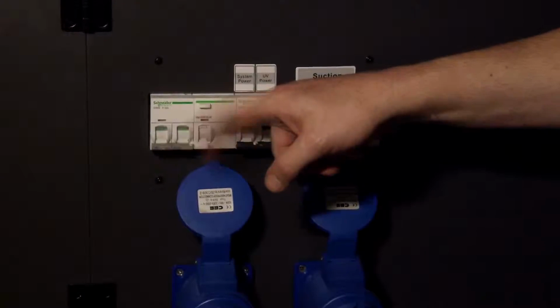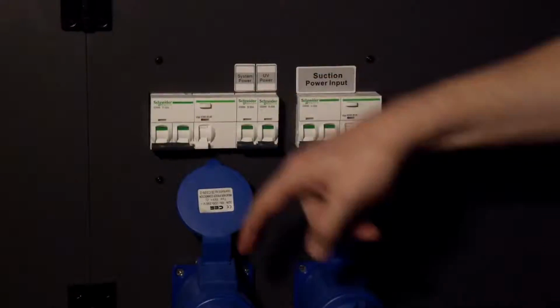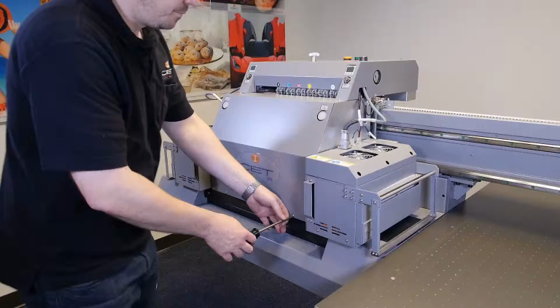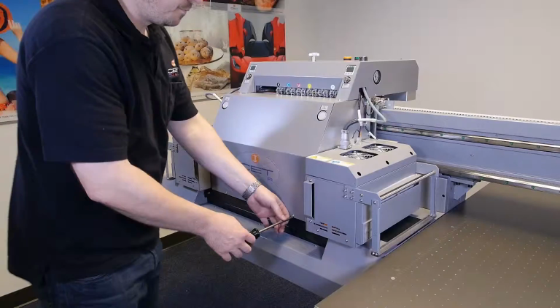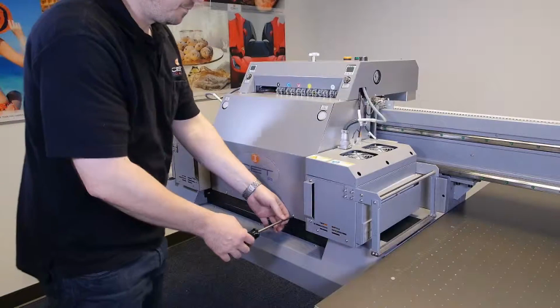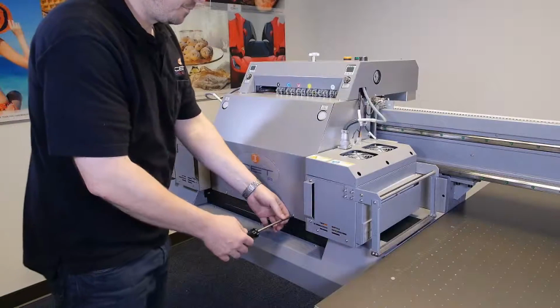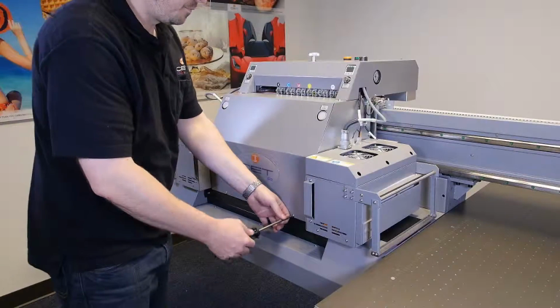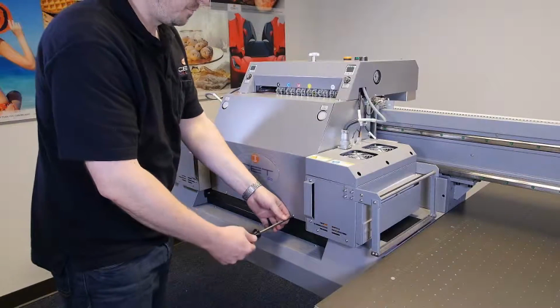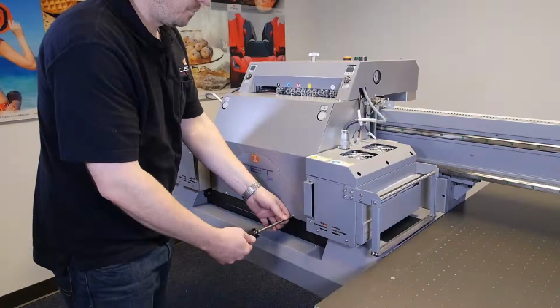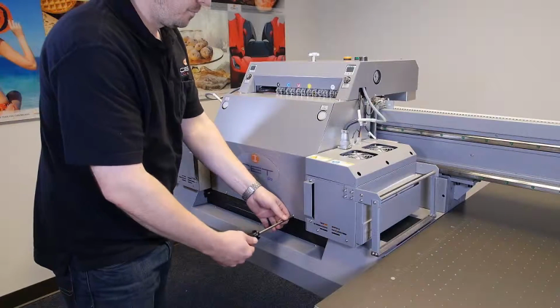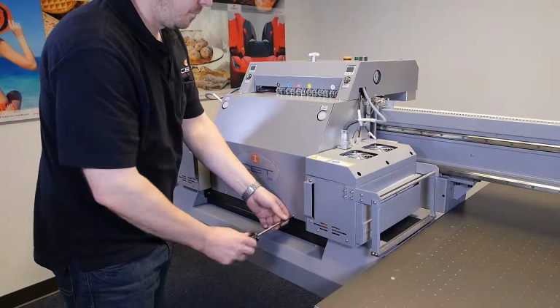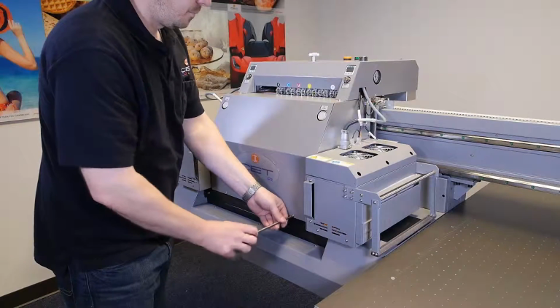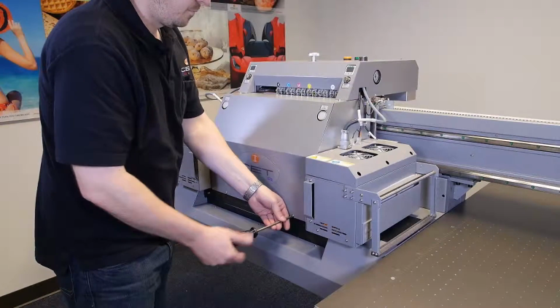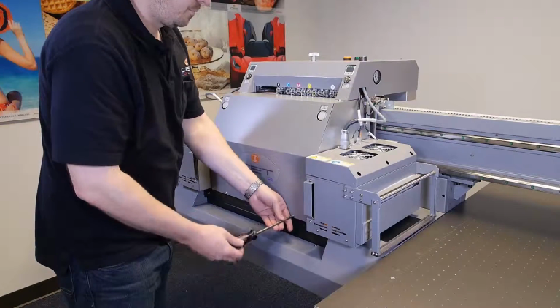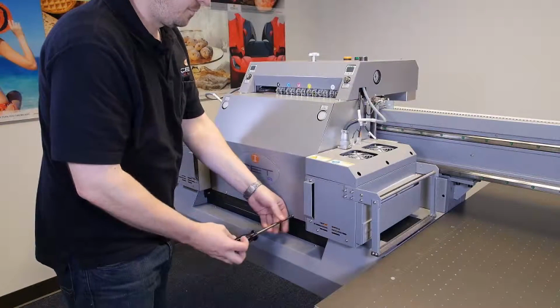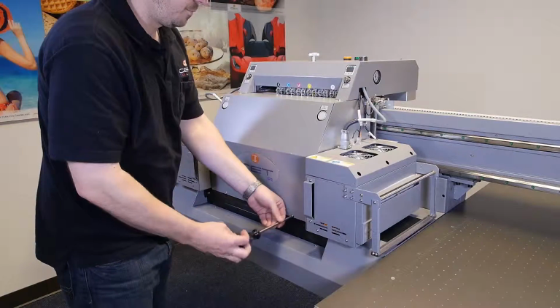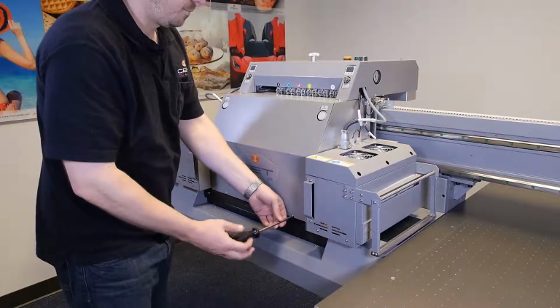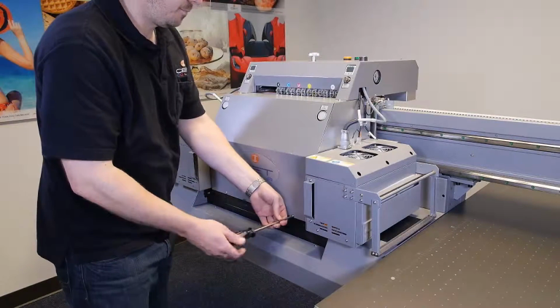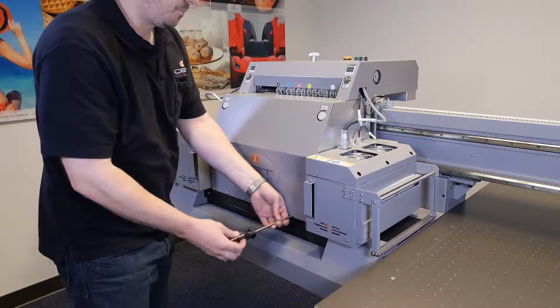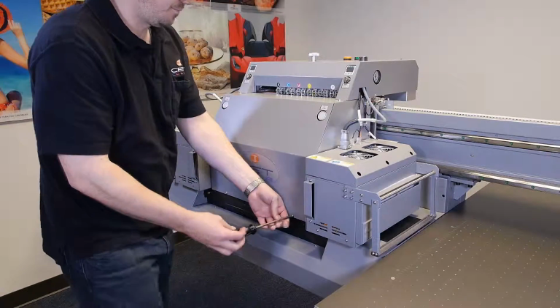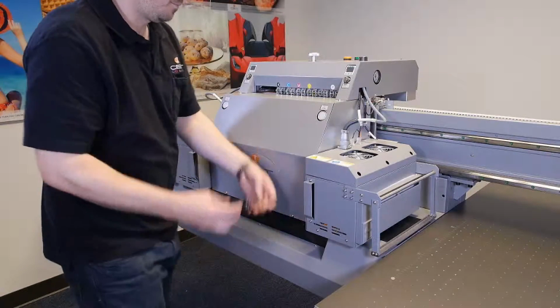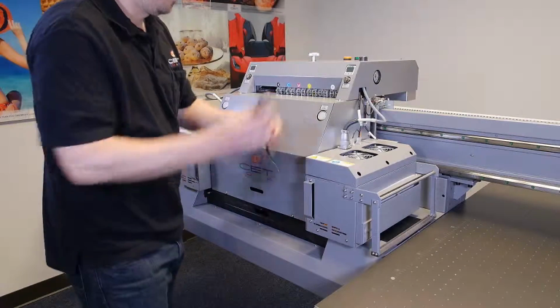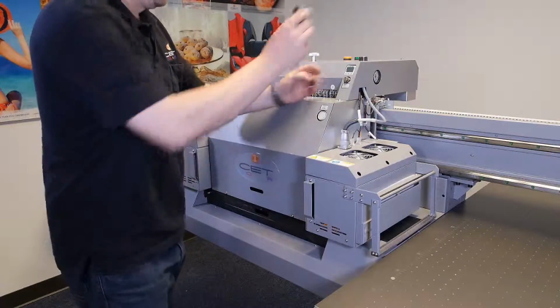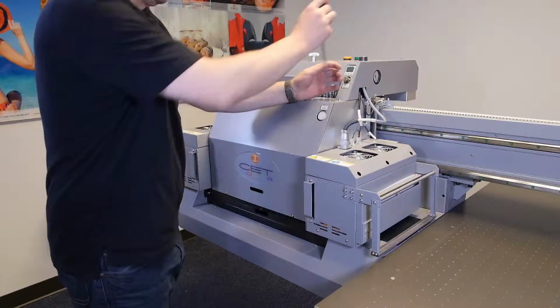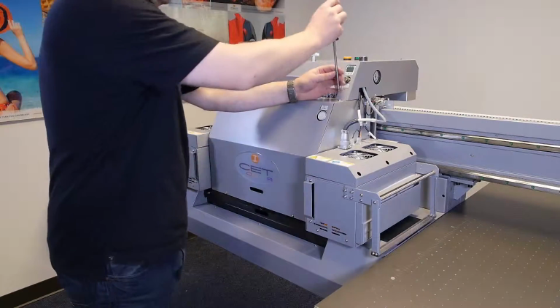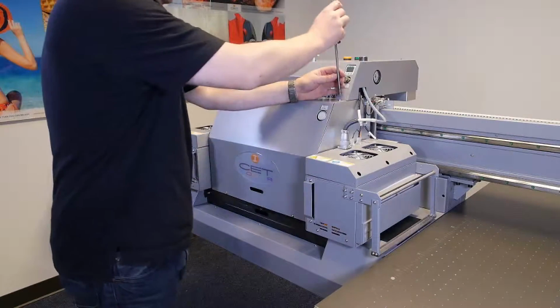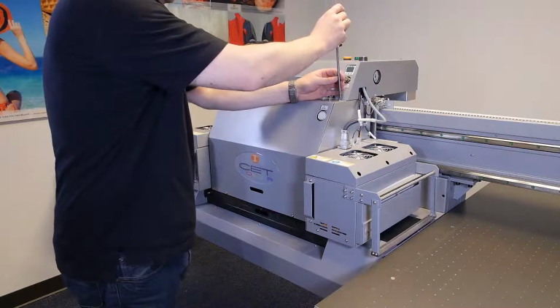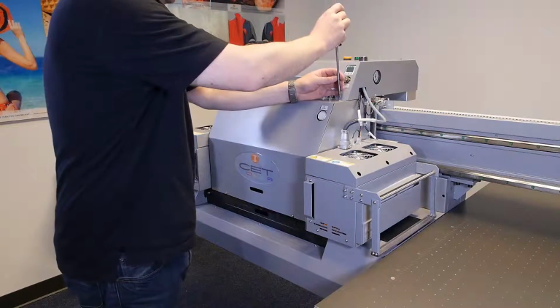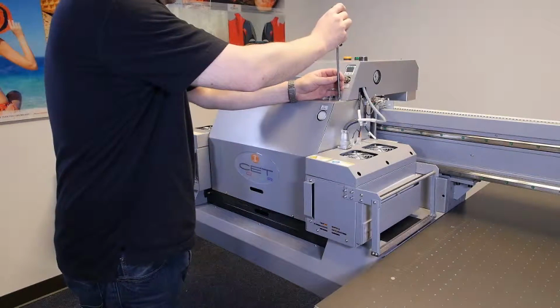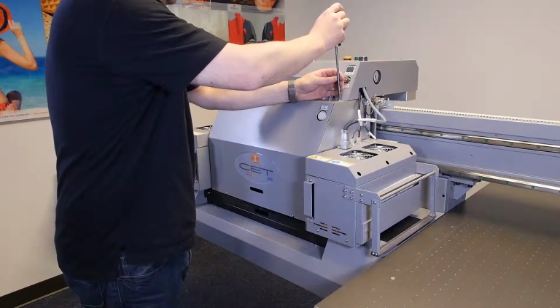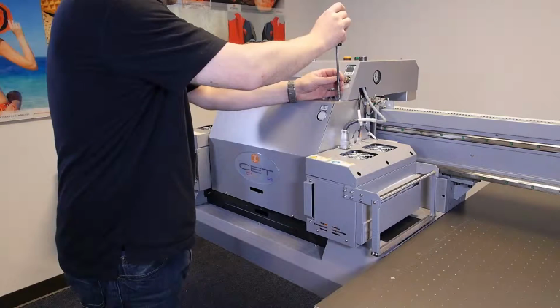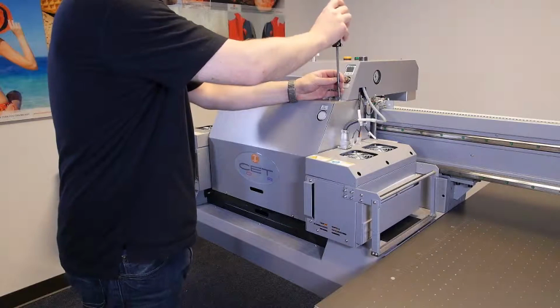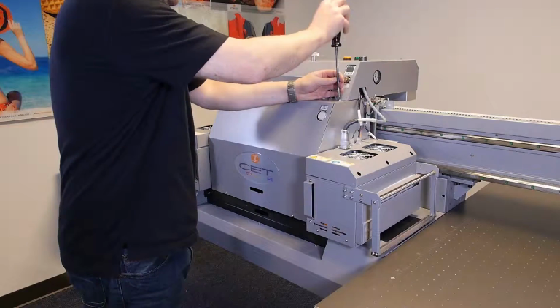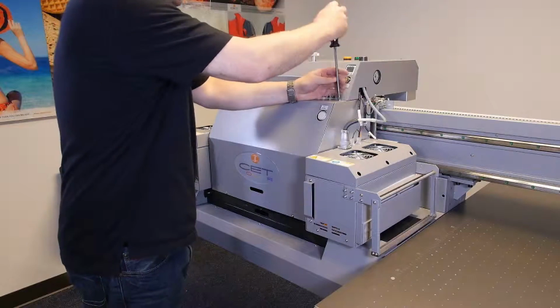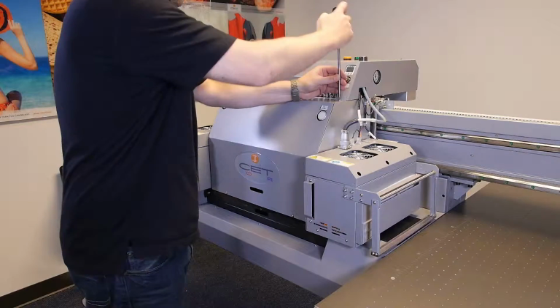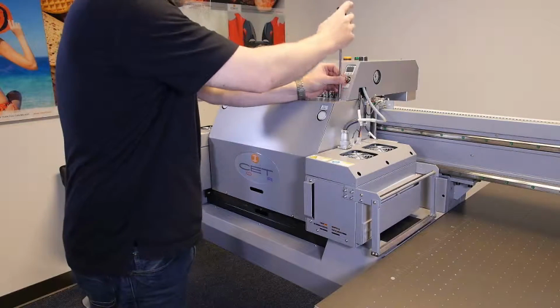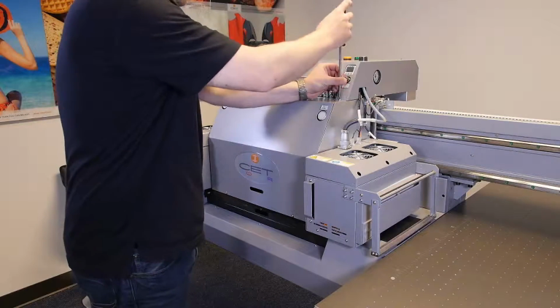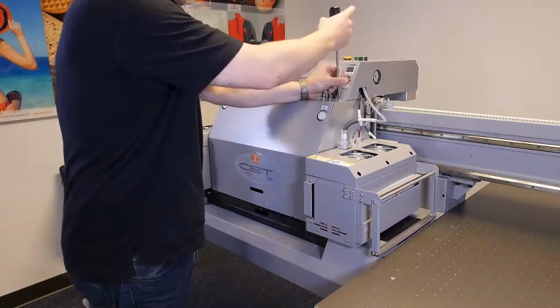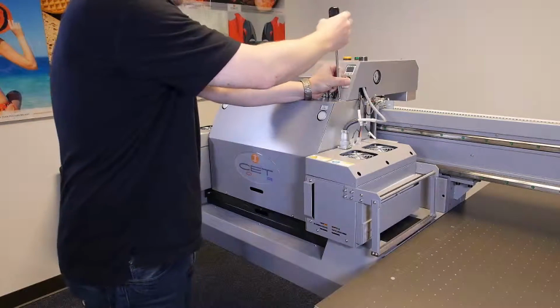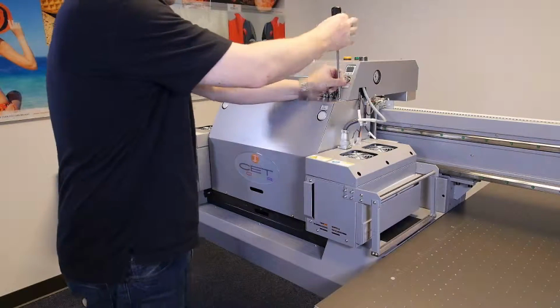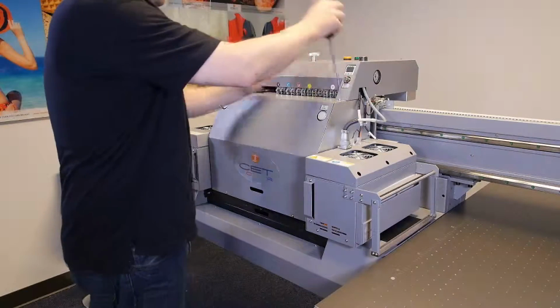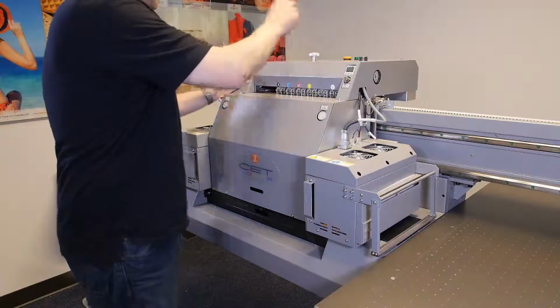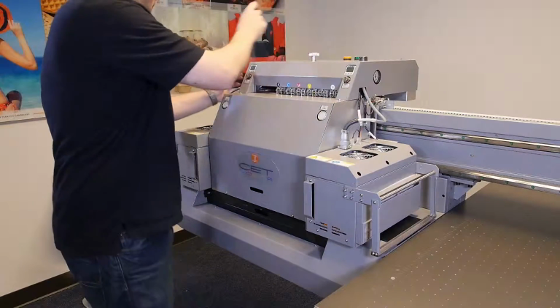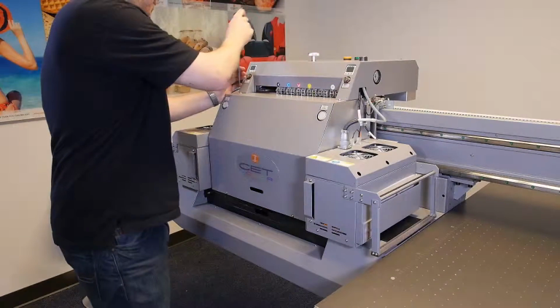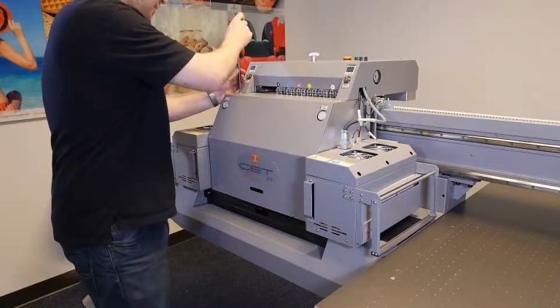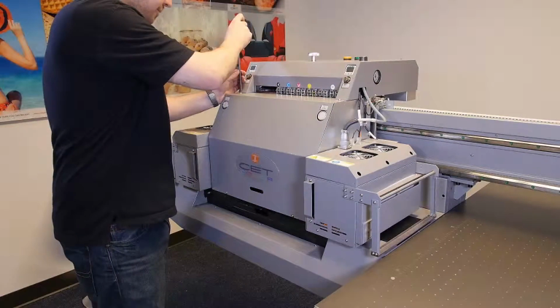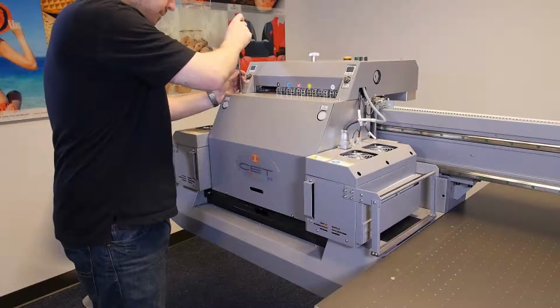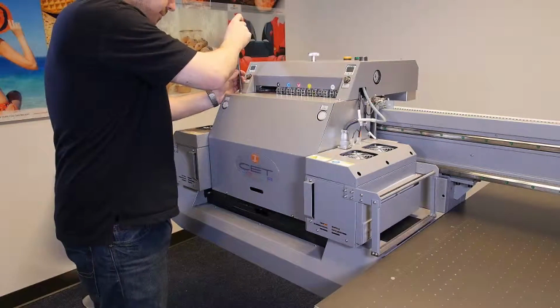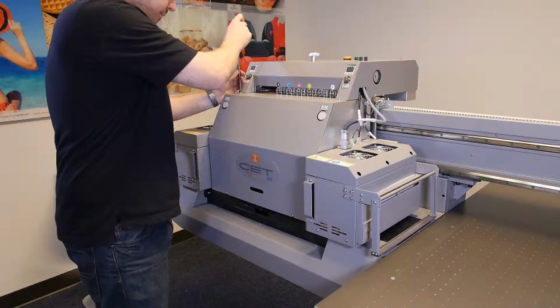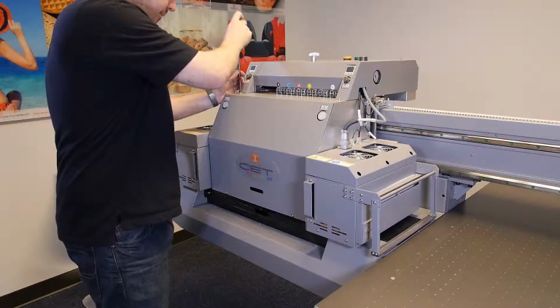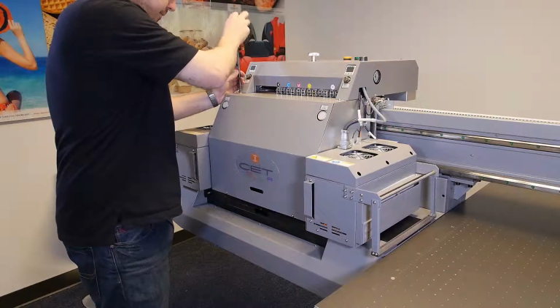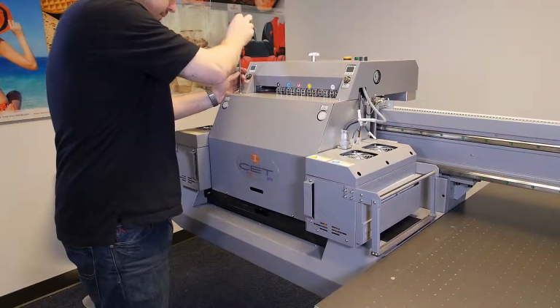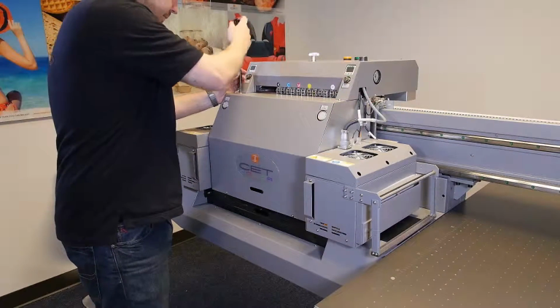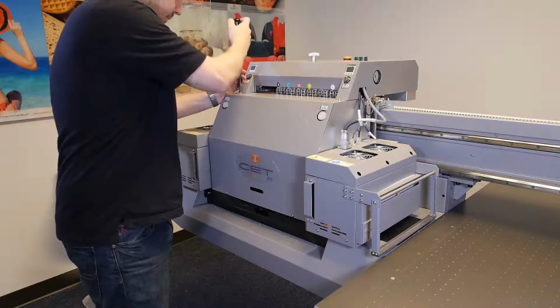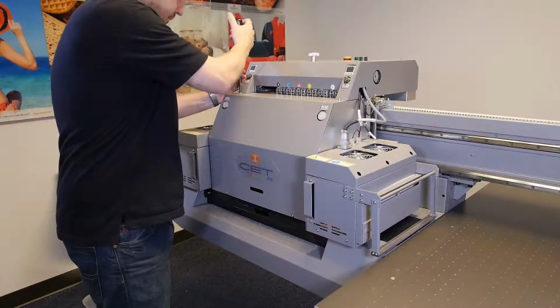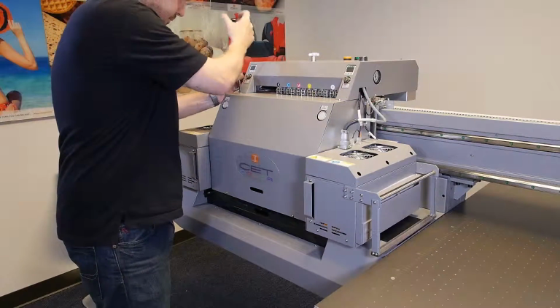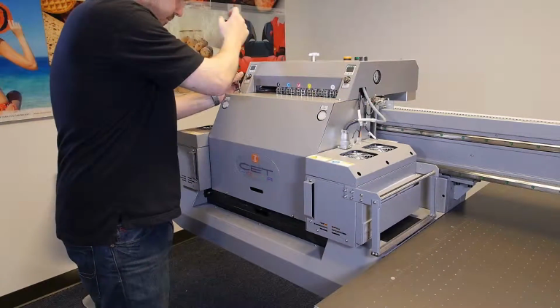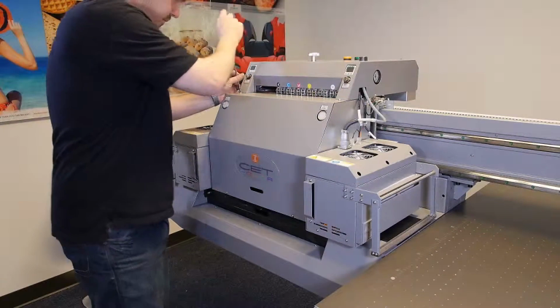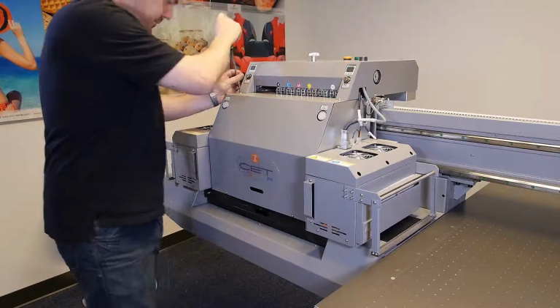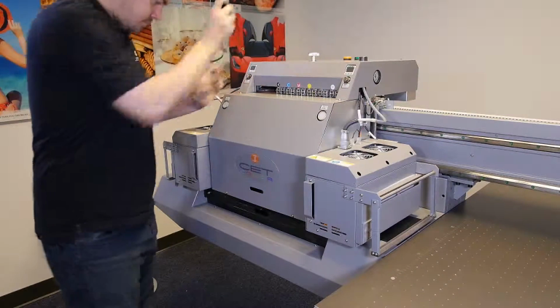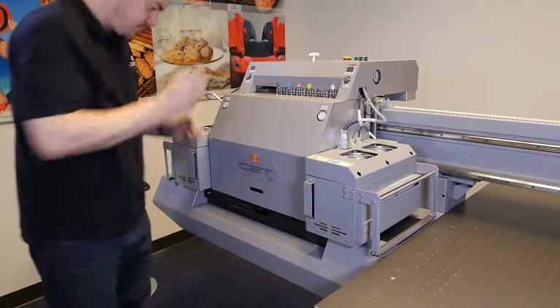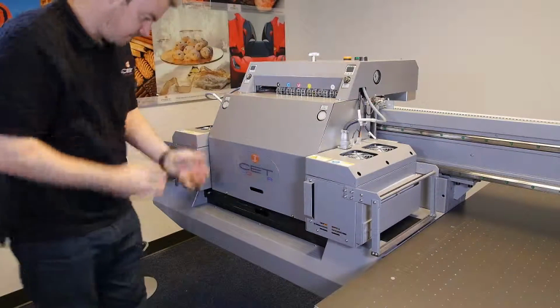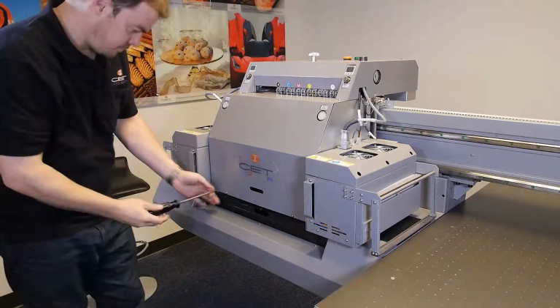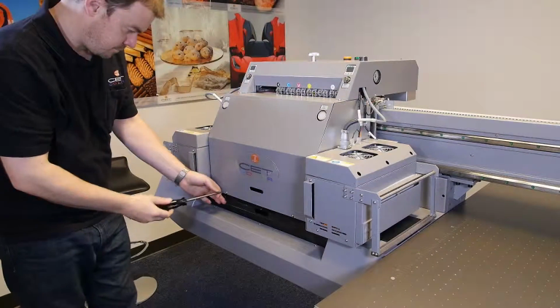Start by opening either the top cover or the front cover, using your Phillips head screwdriver to remove the screws one by one.